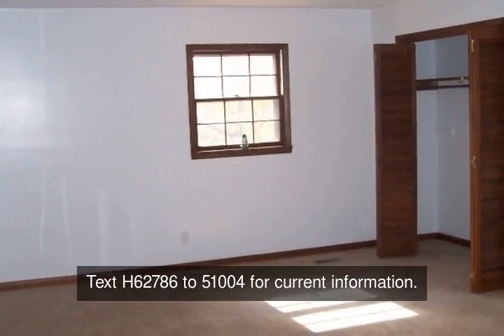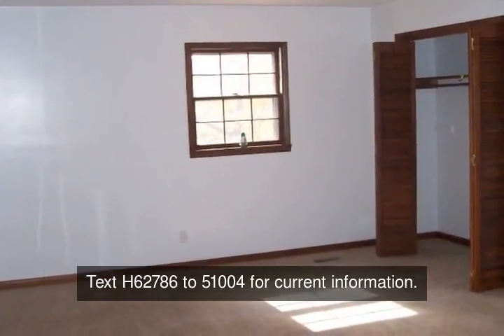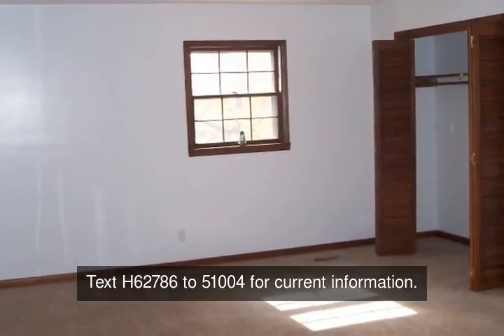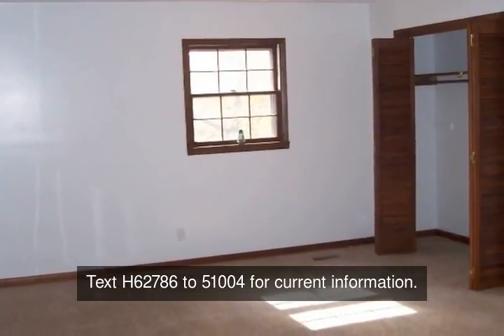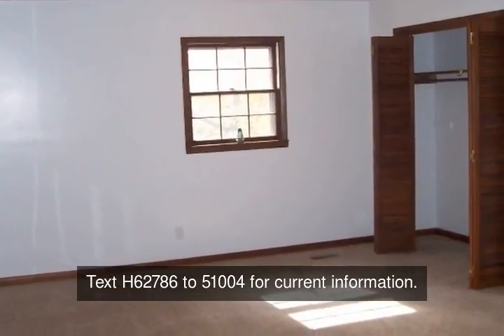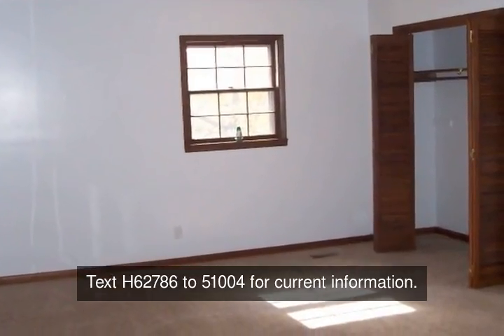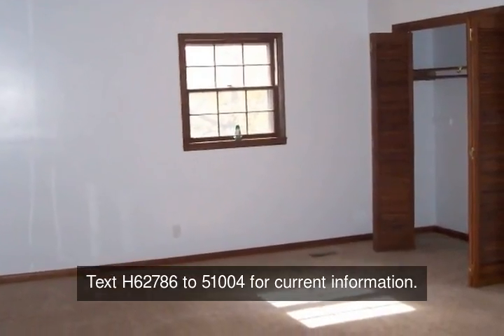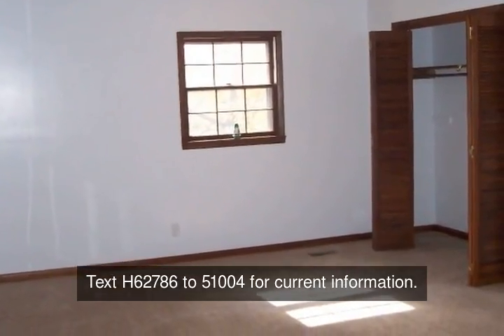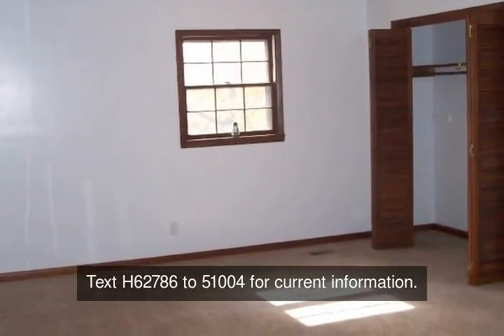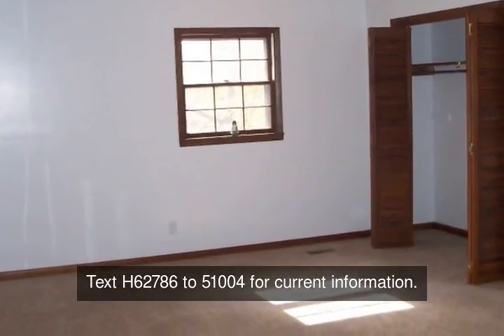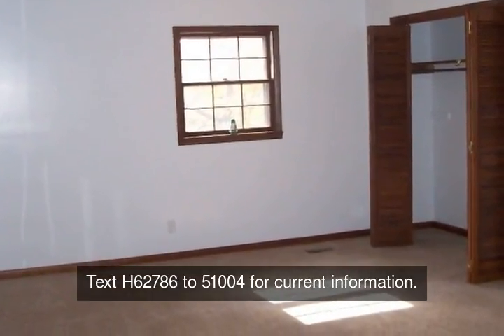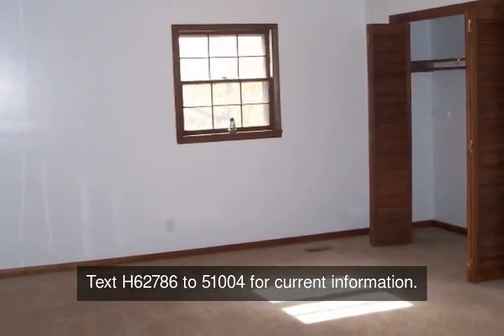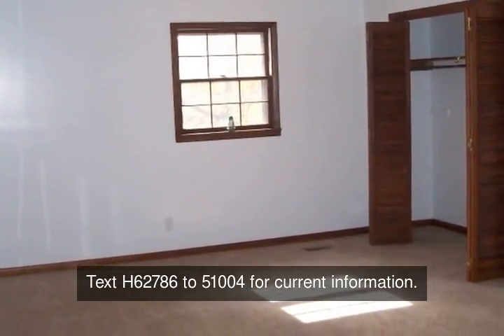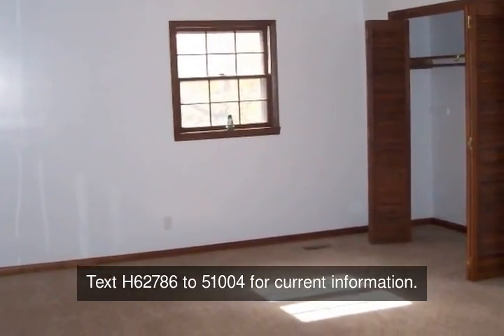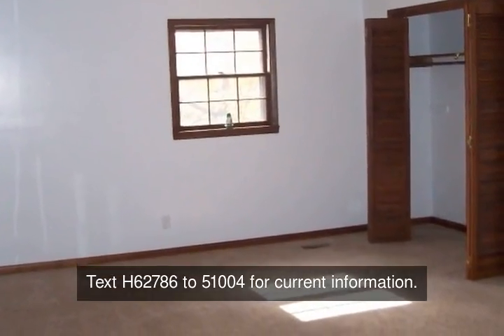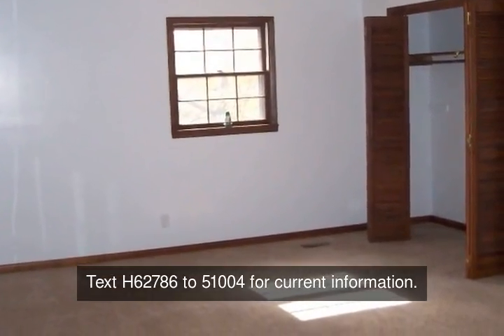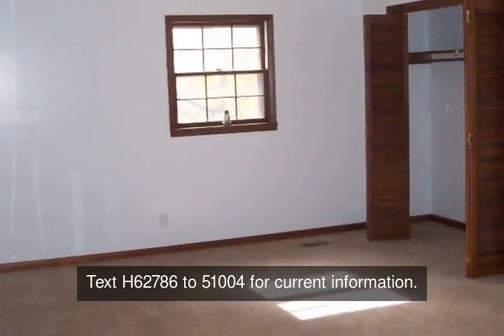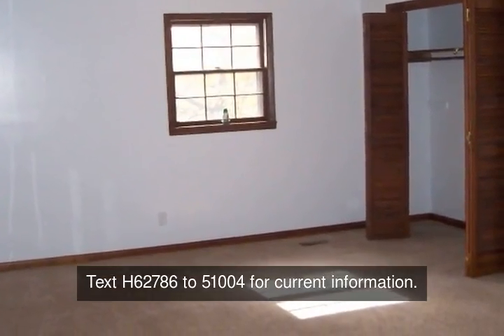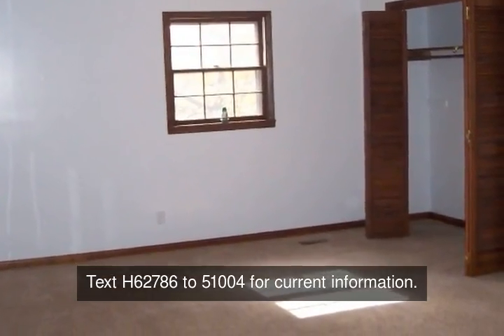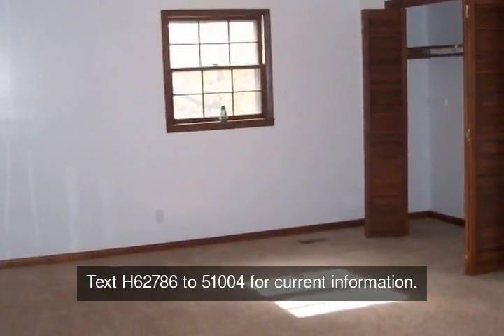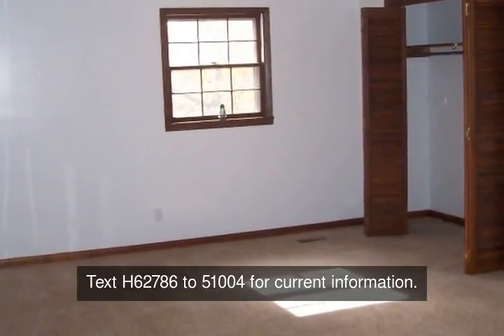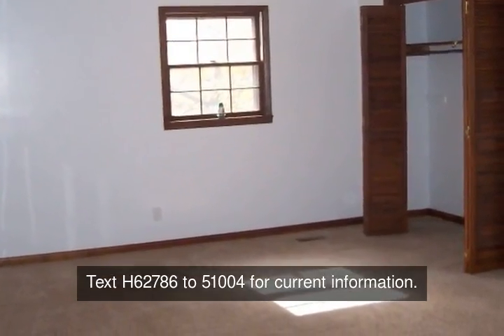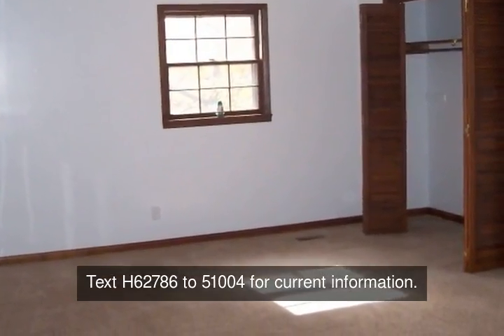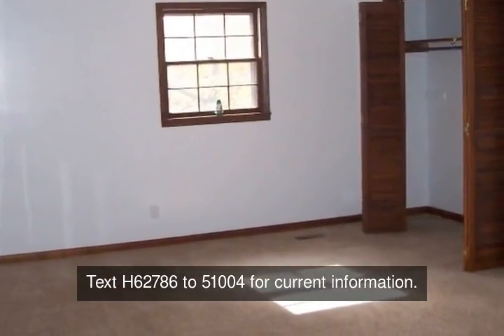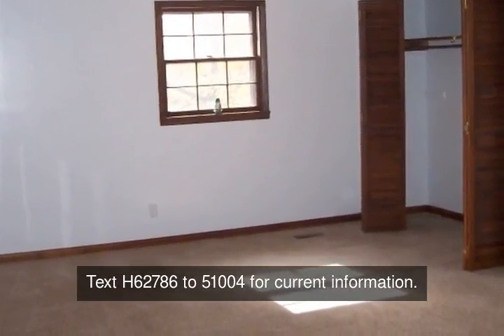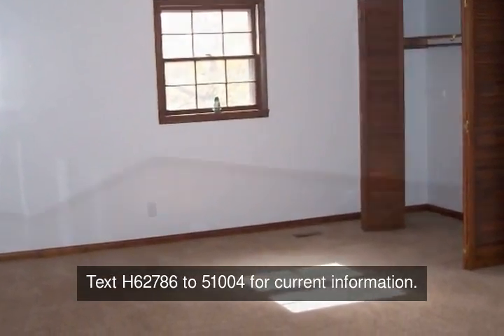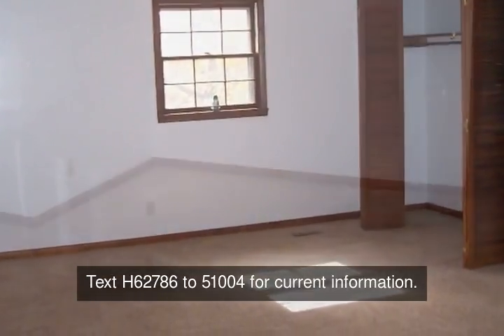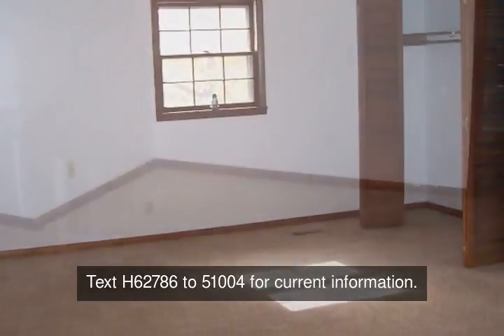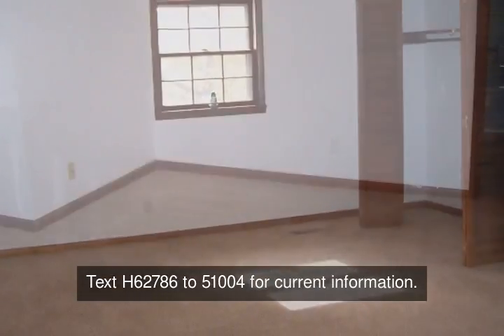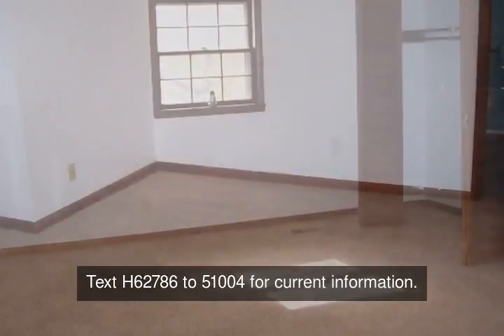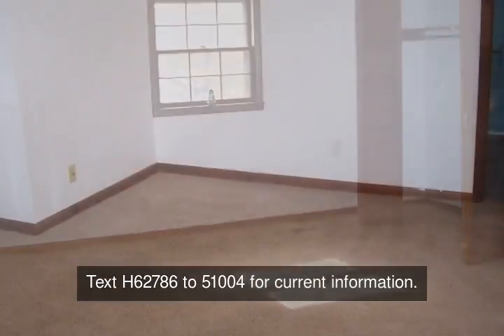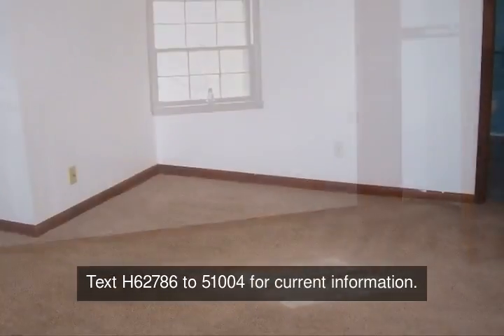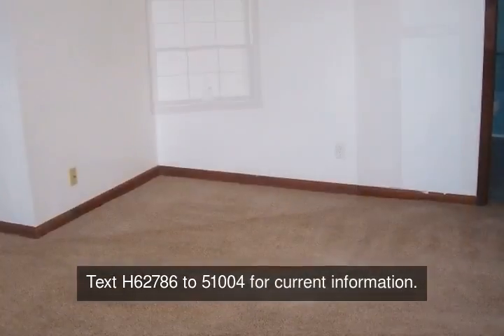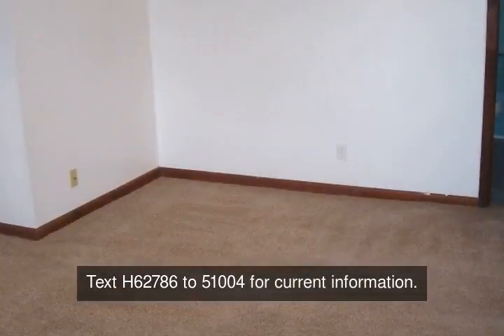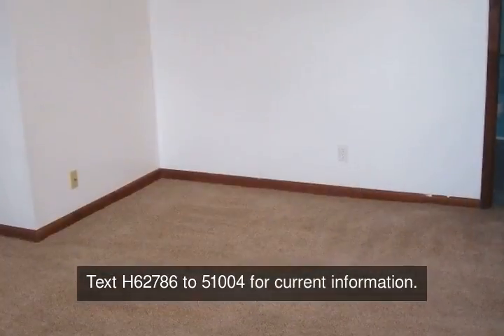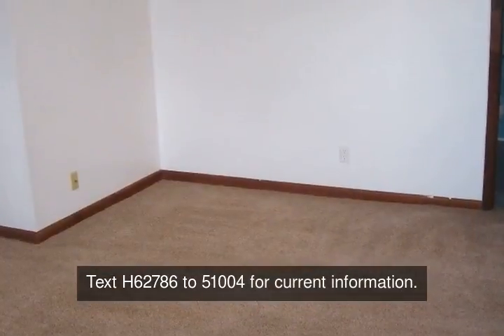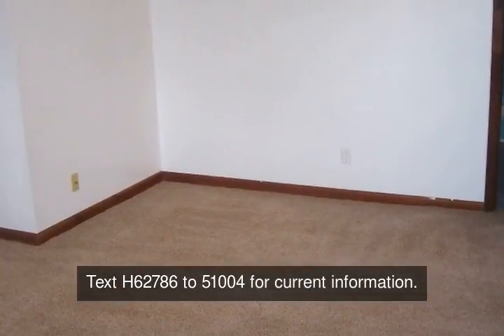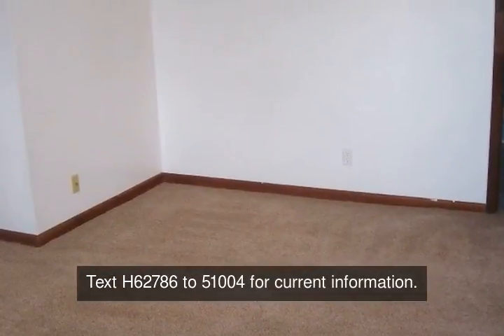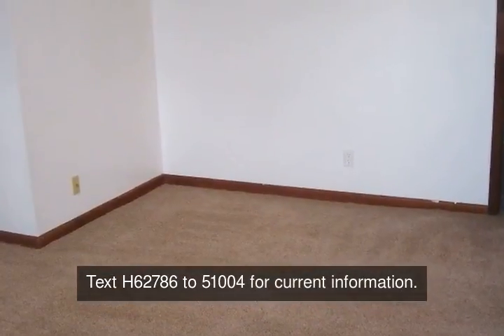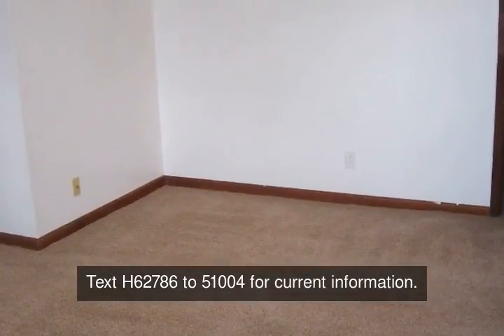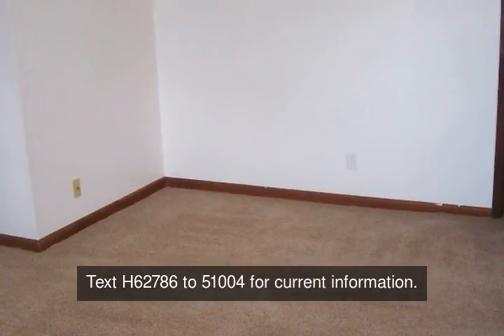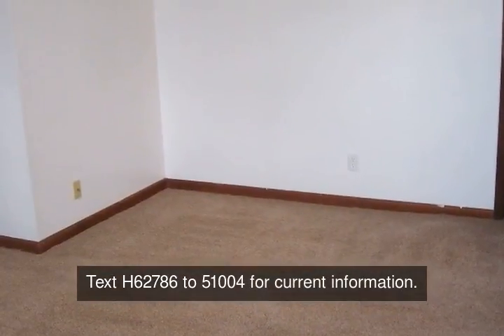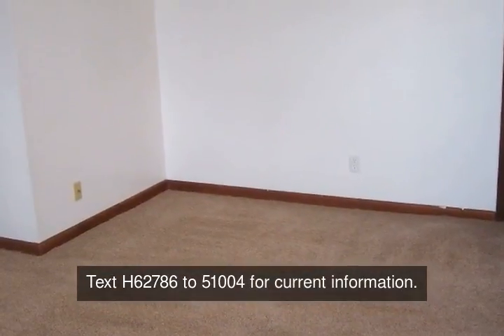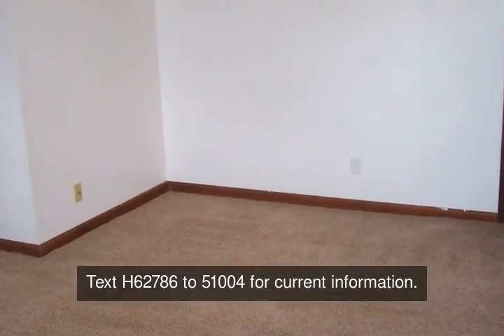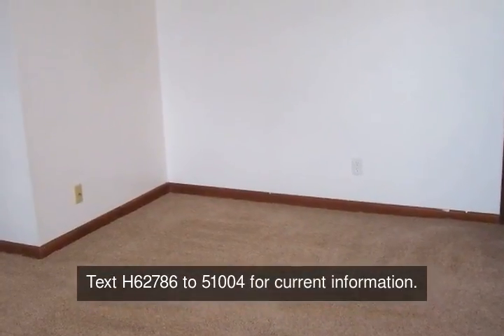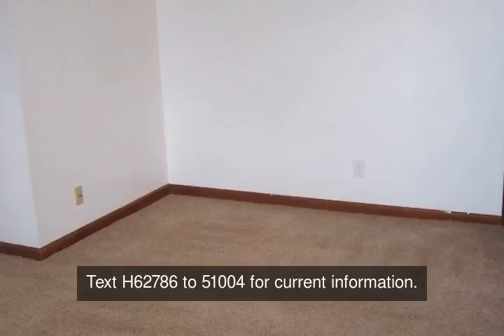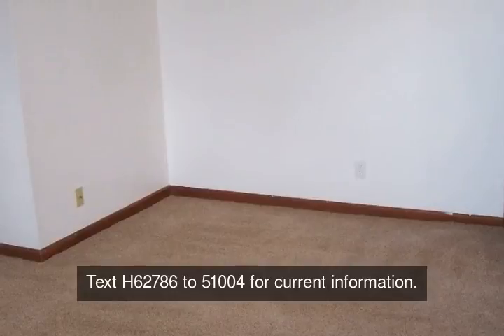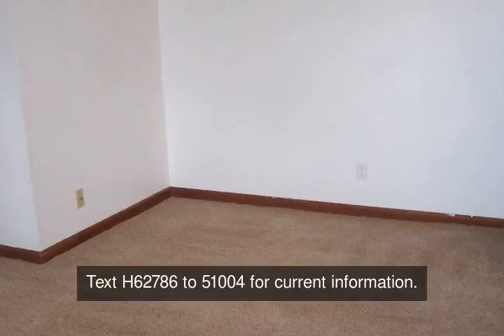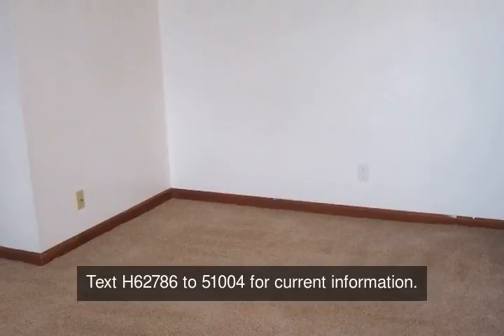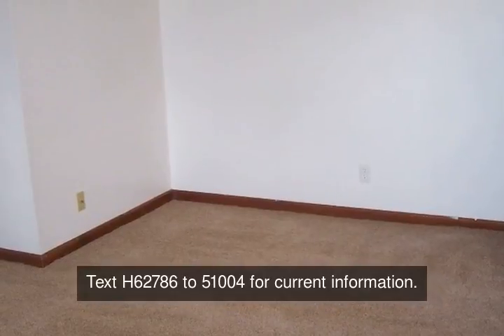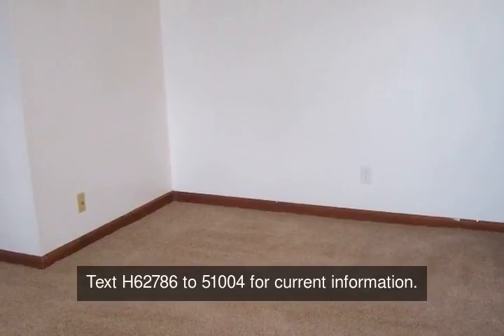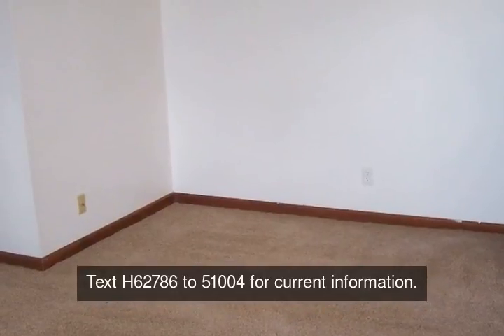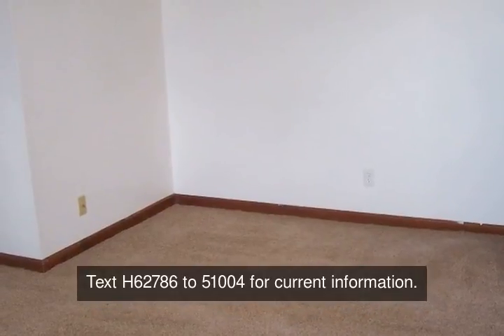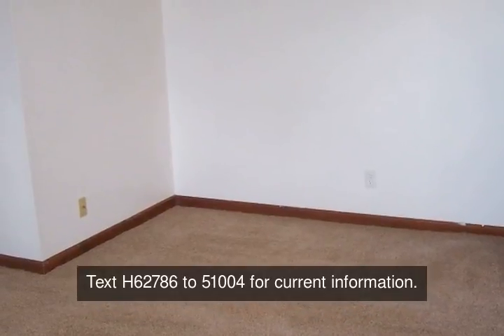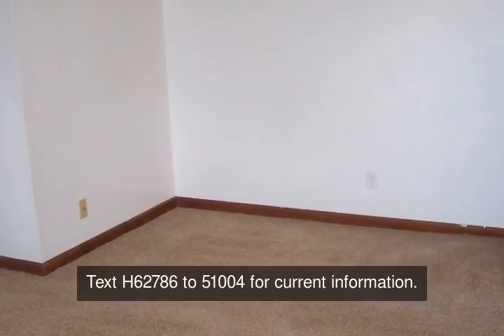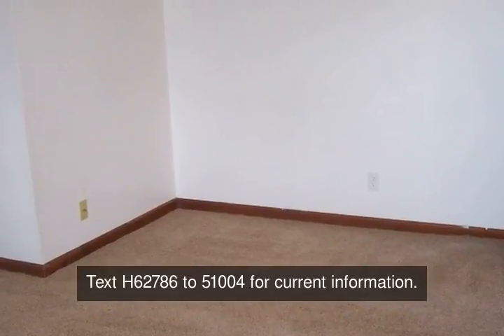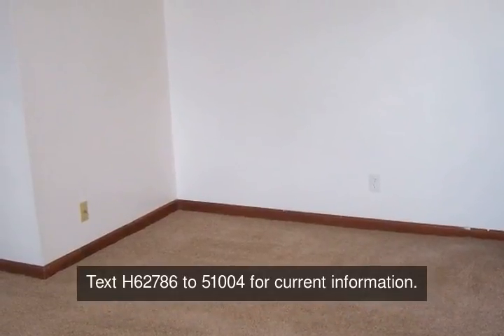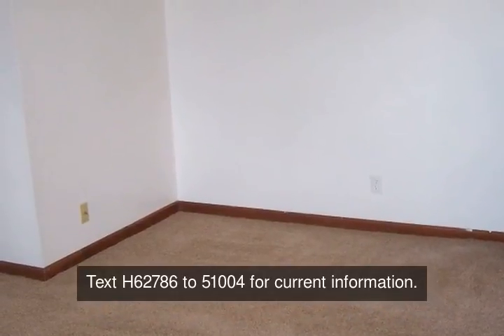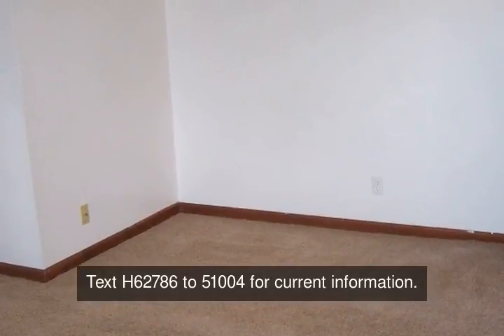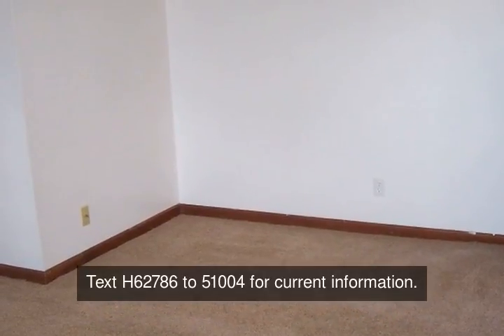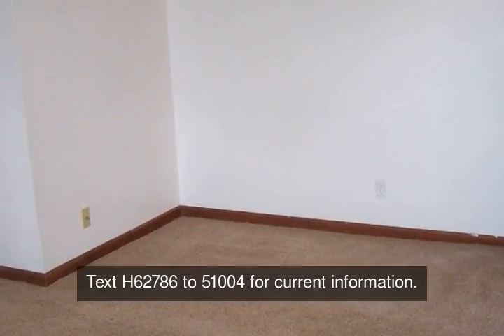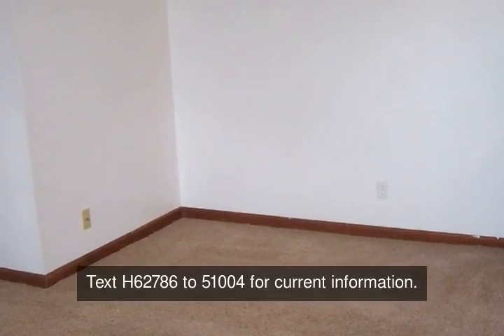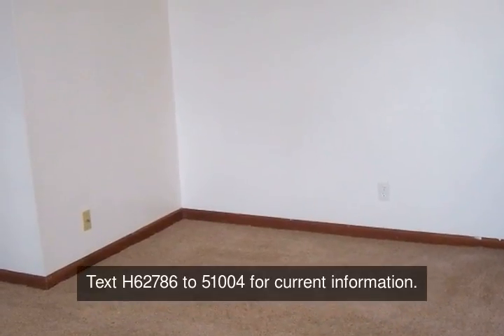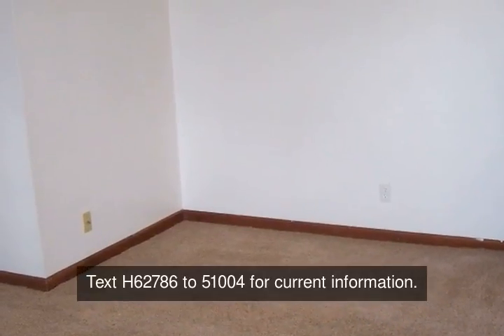And if that's not enough, the seller is offering a one-year warranty. Mark it down as a must-view.